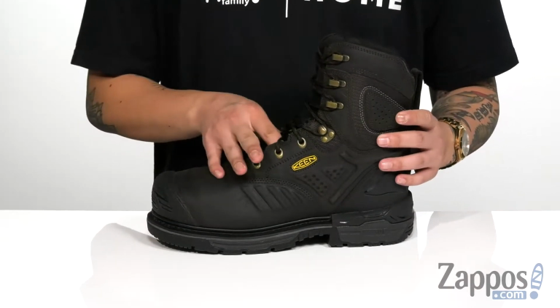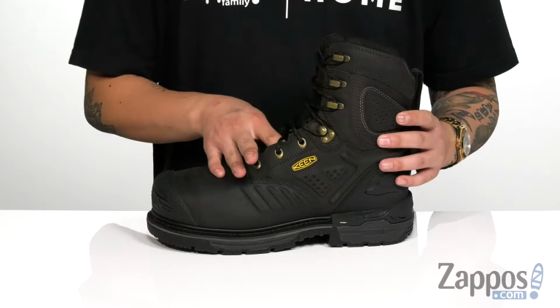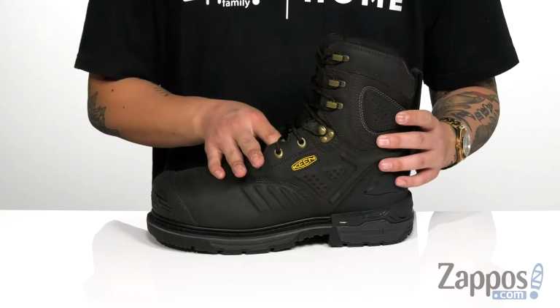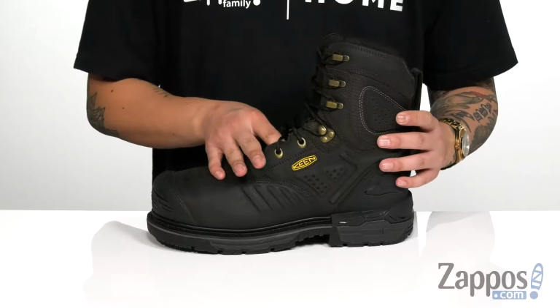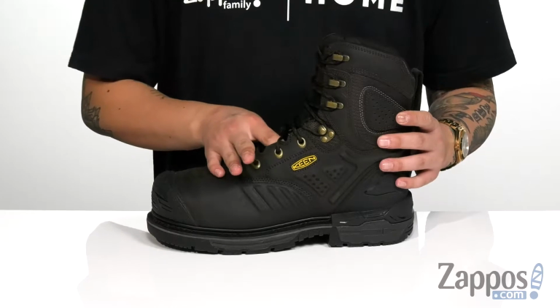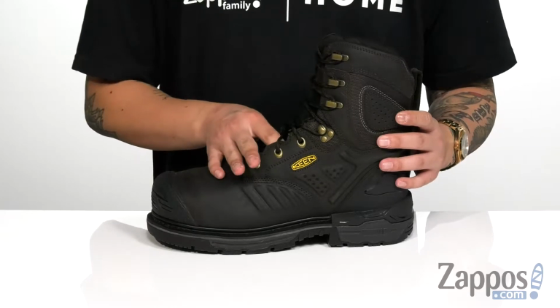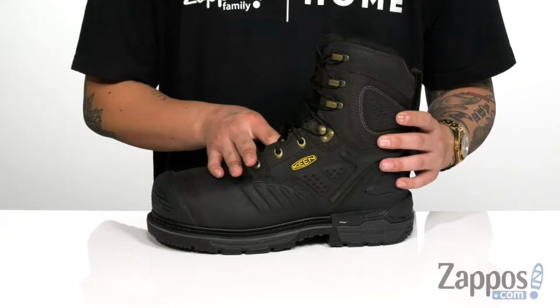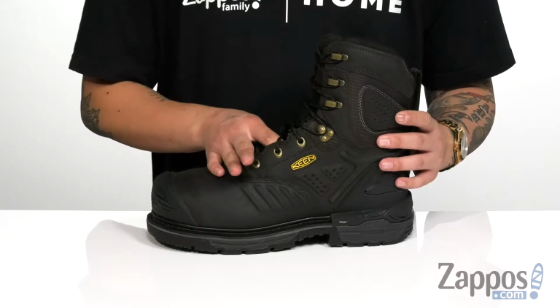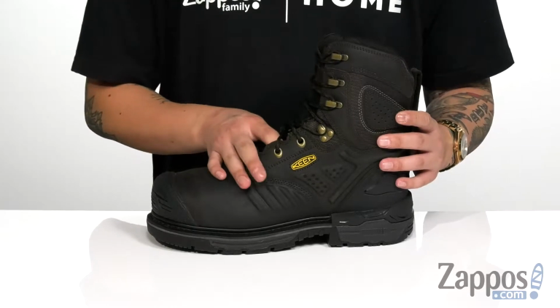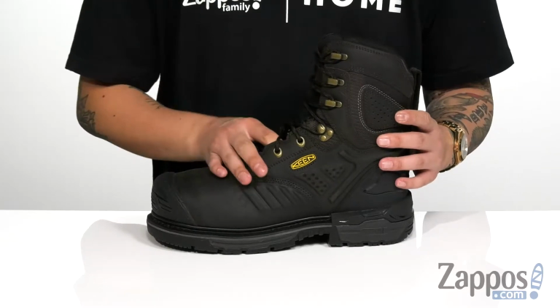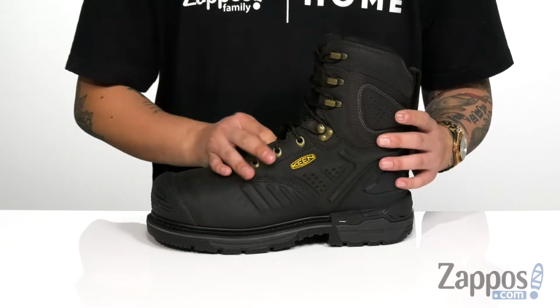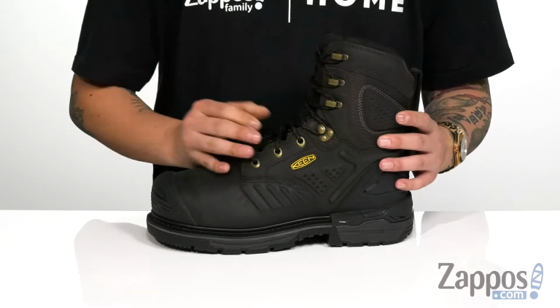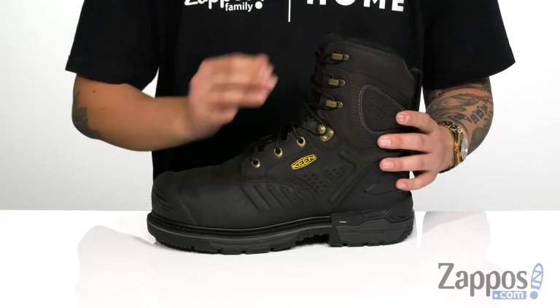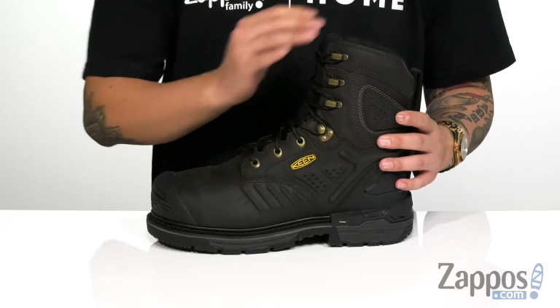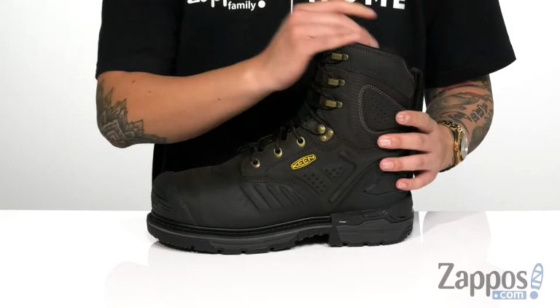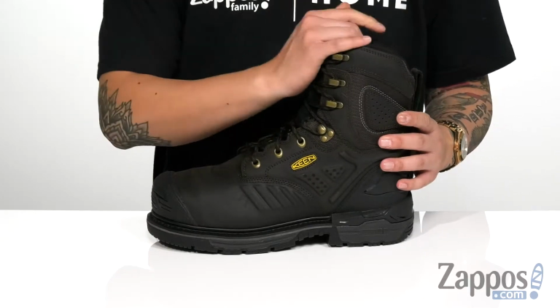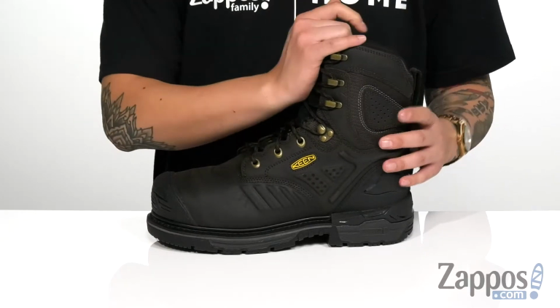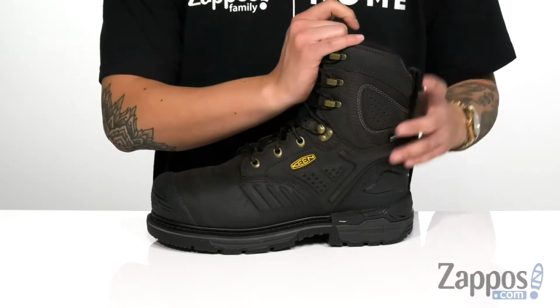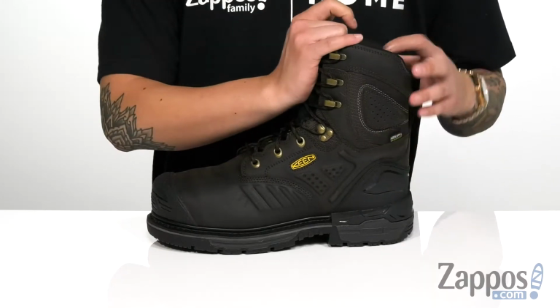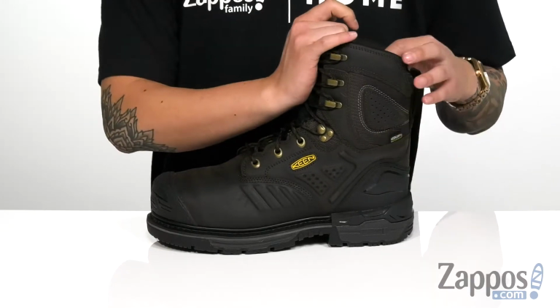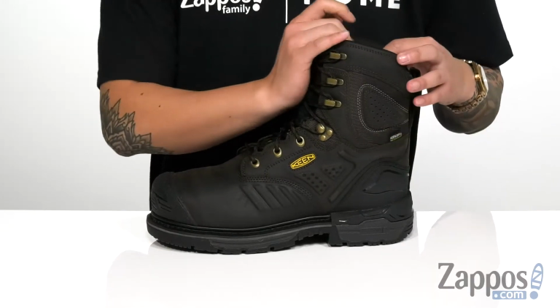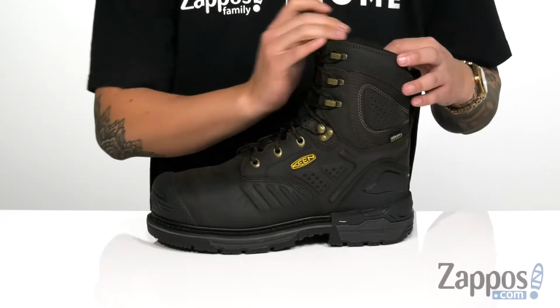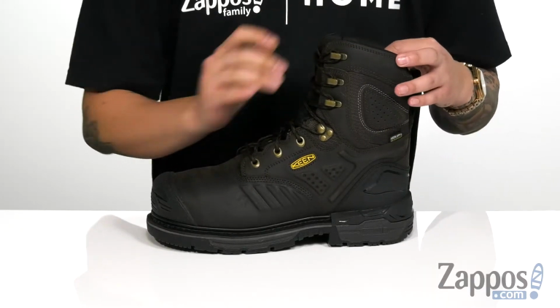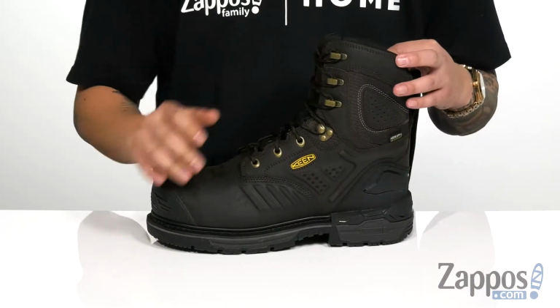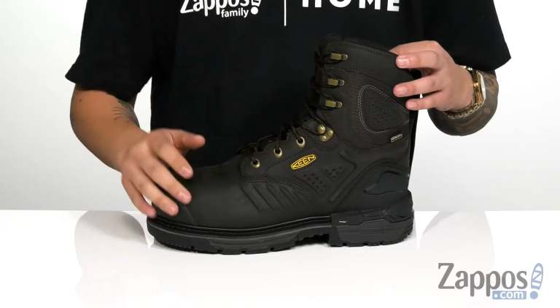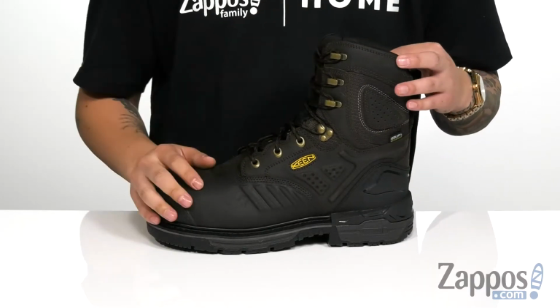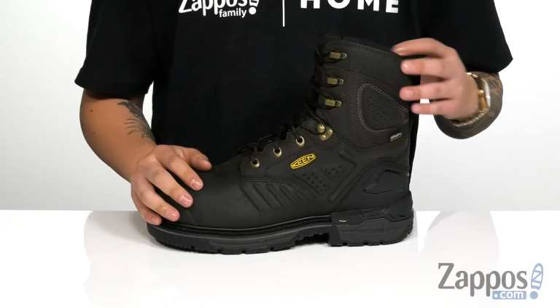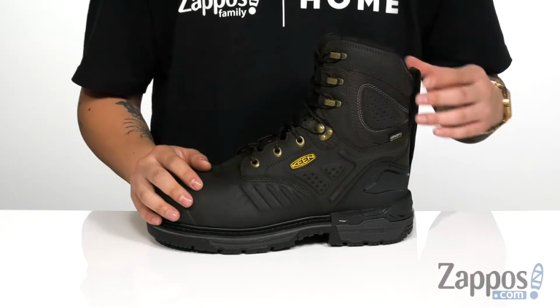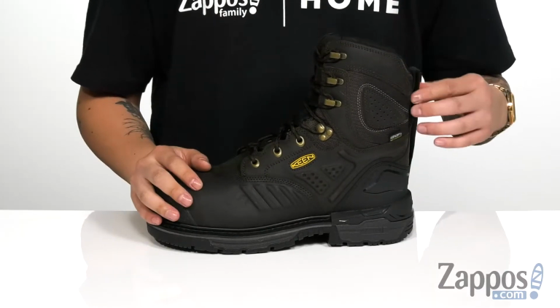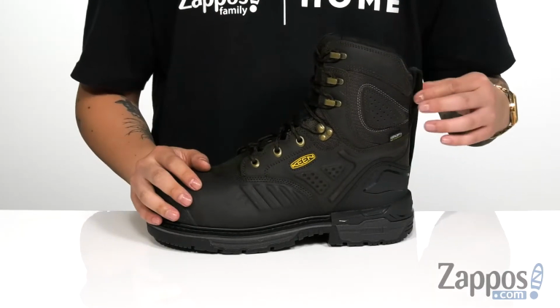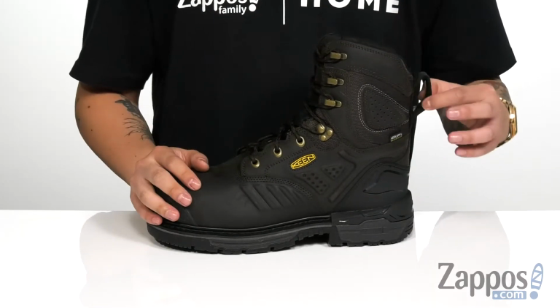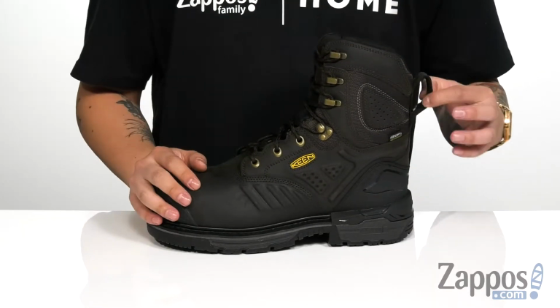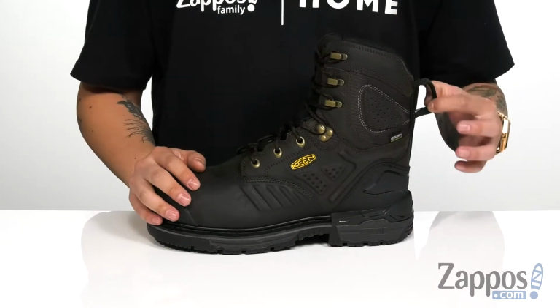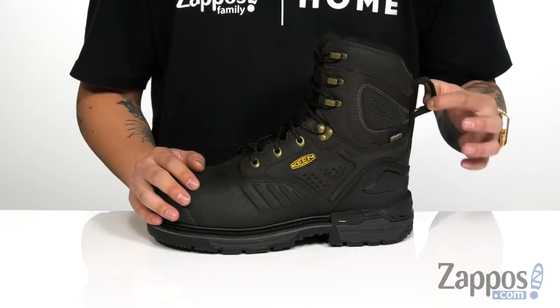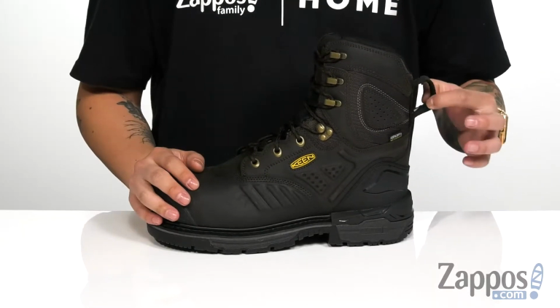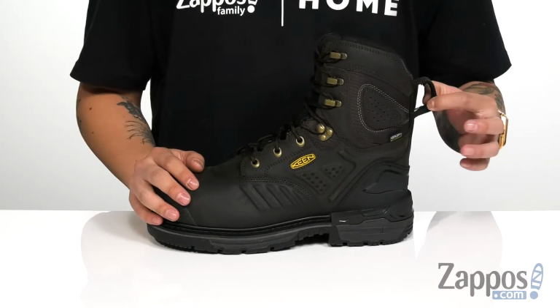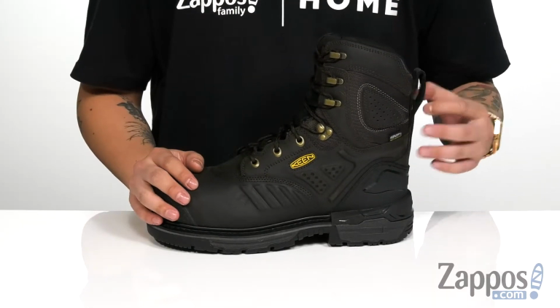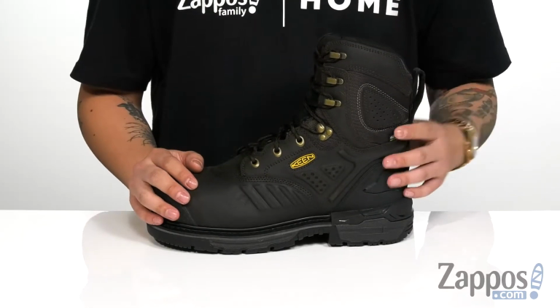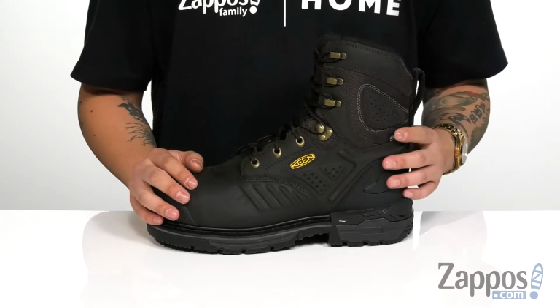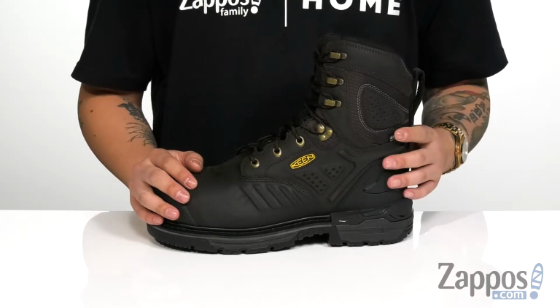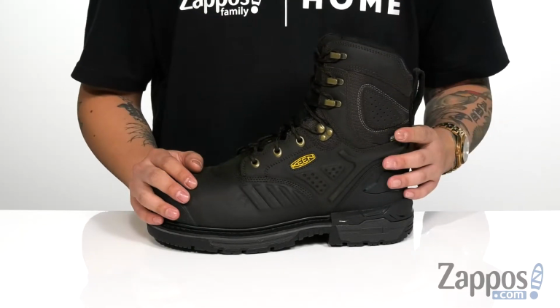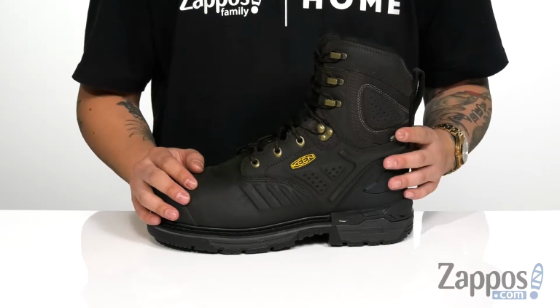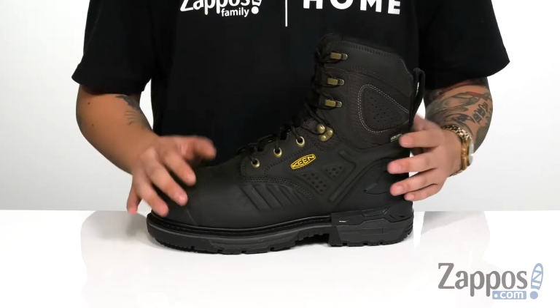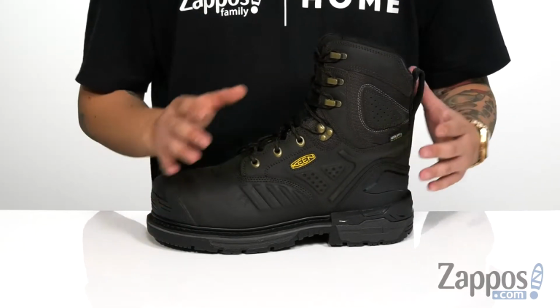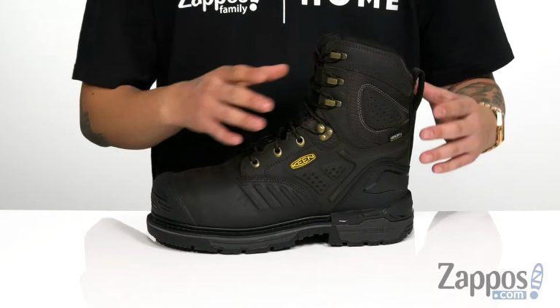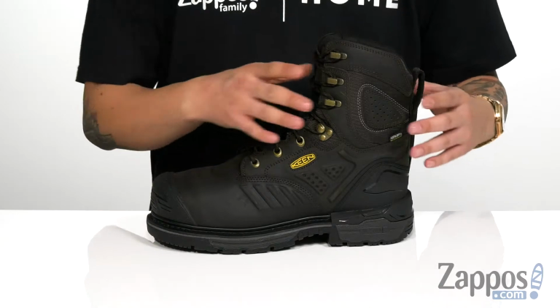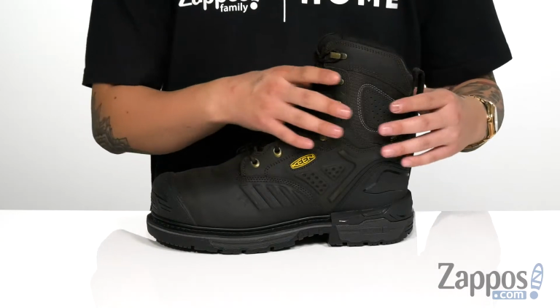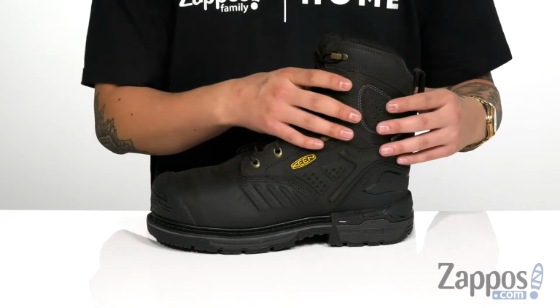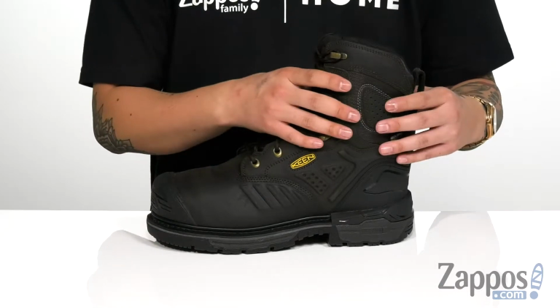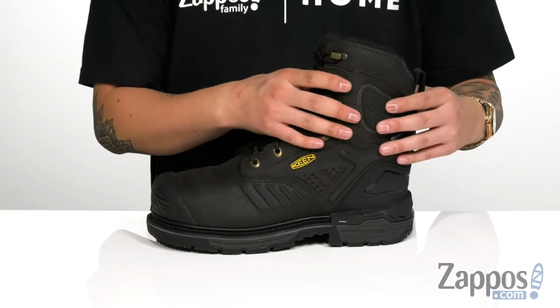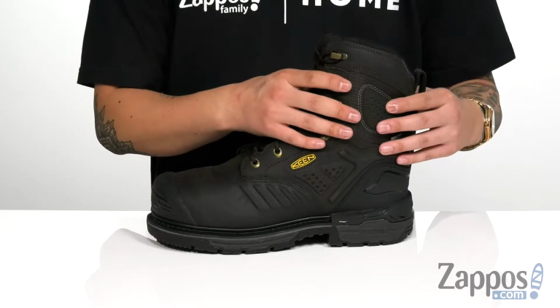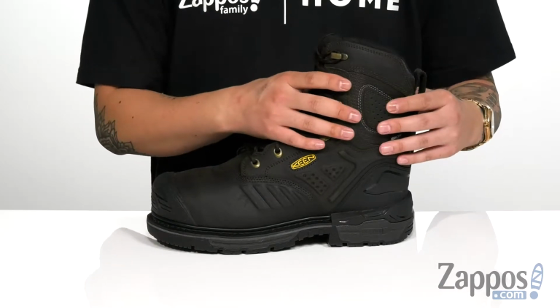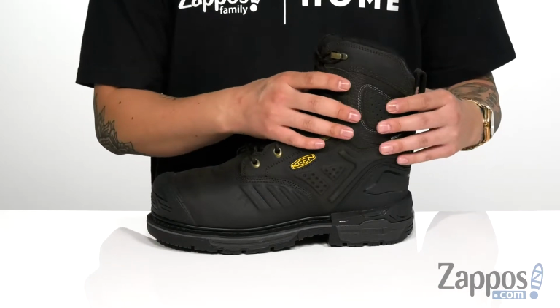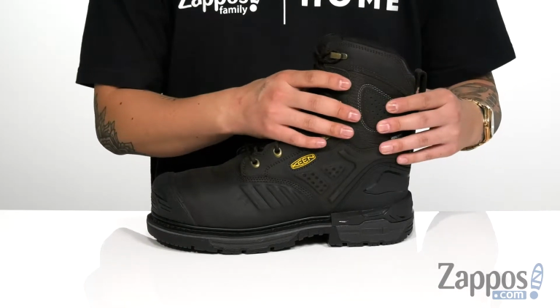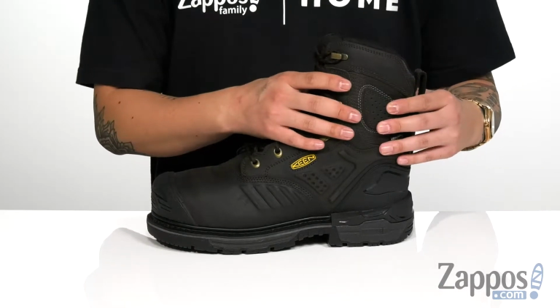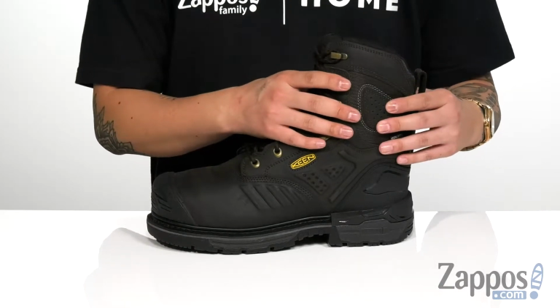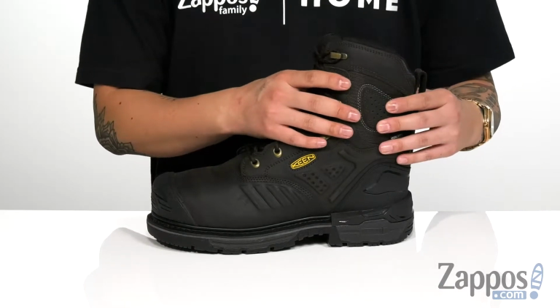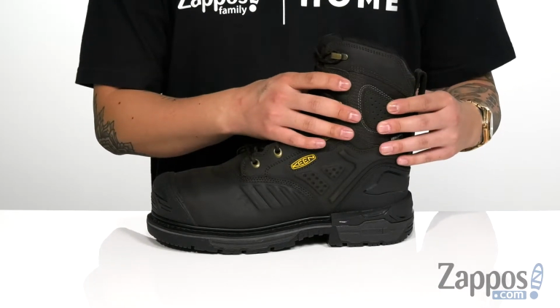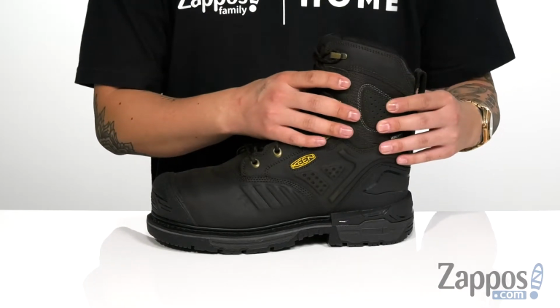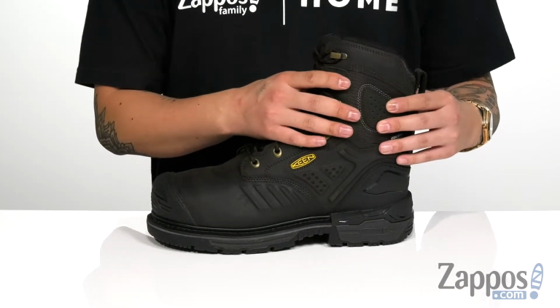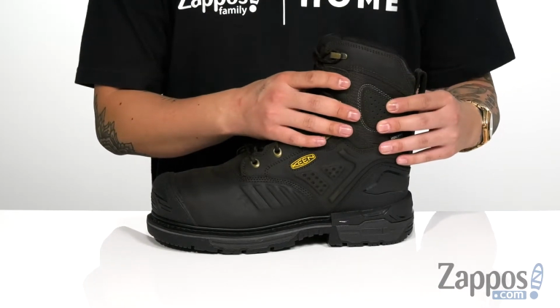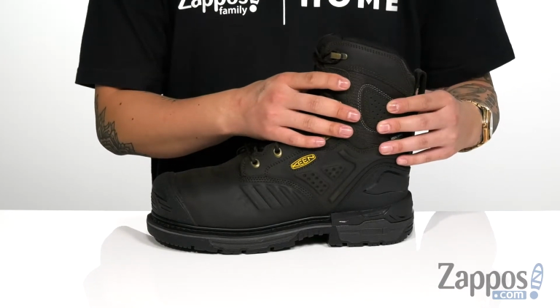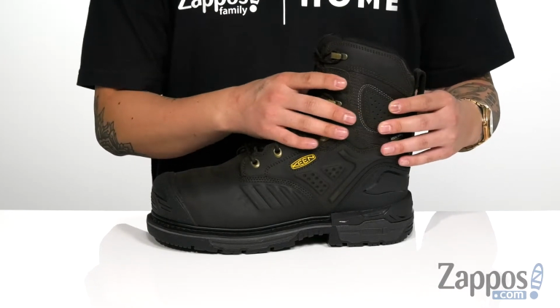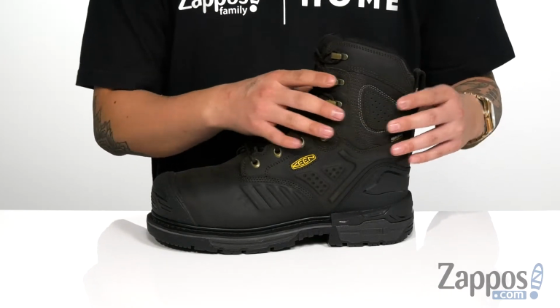Gusseting on the tongue is going to keep out debris. Padded tongue and collar for additional comfort. Full tab at the heel for easy on and off, and the high top silhouette provides excellent ankle support.